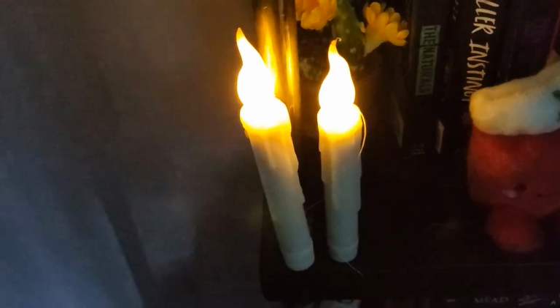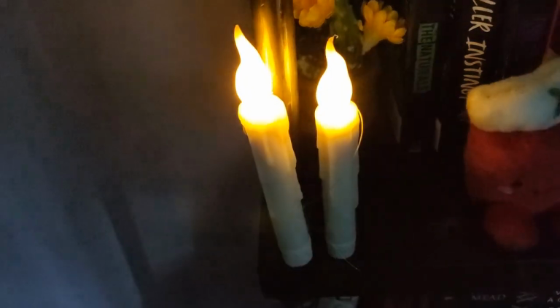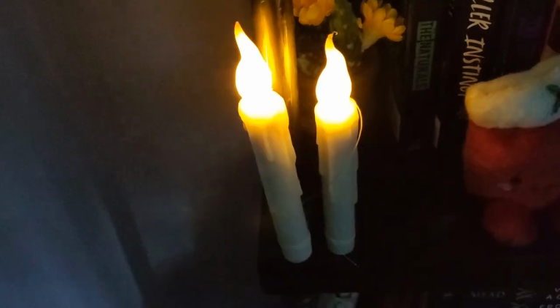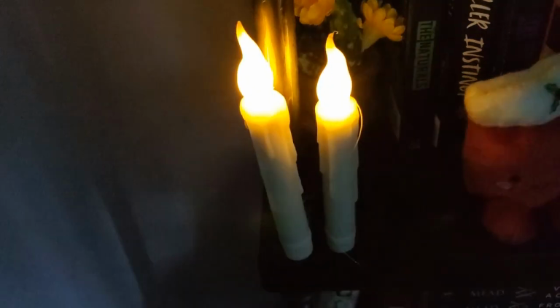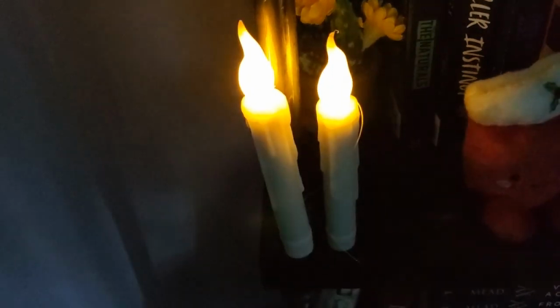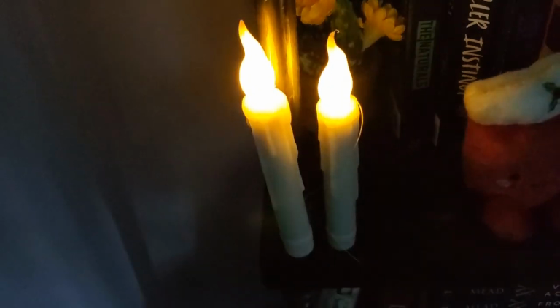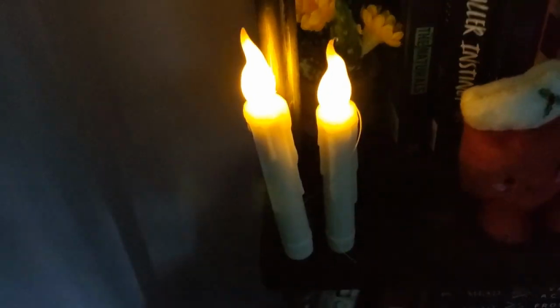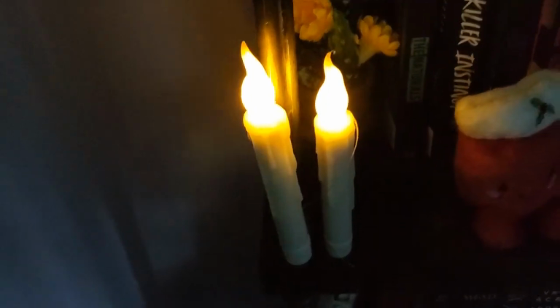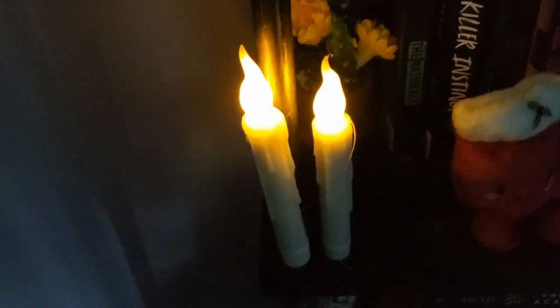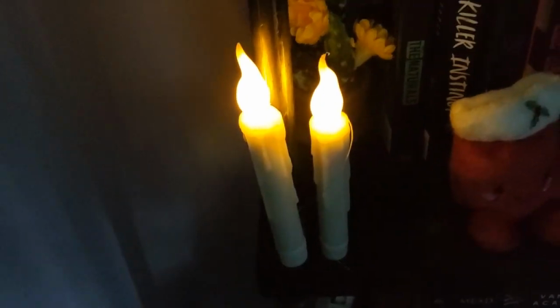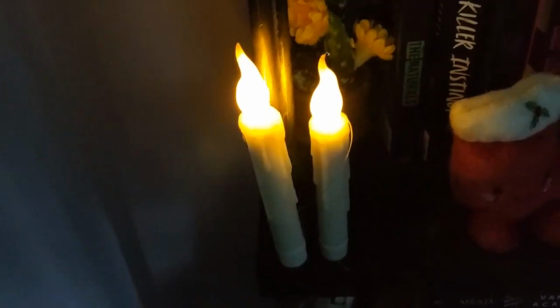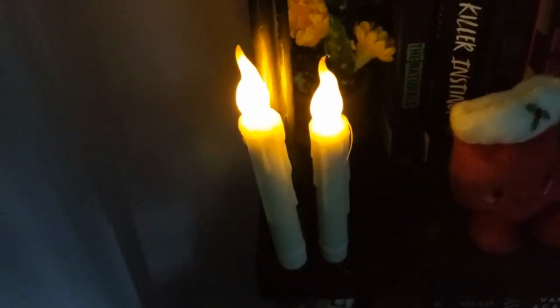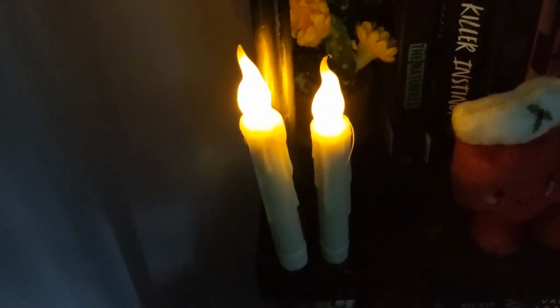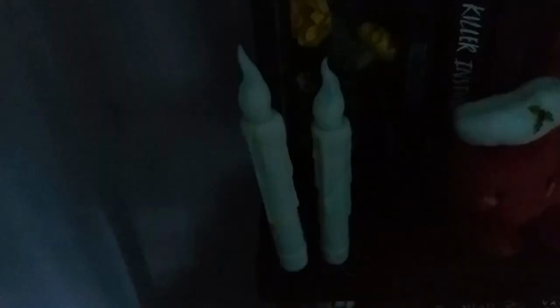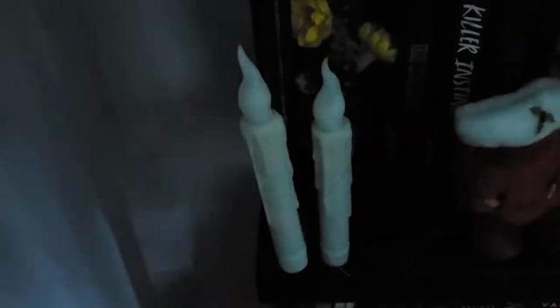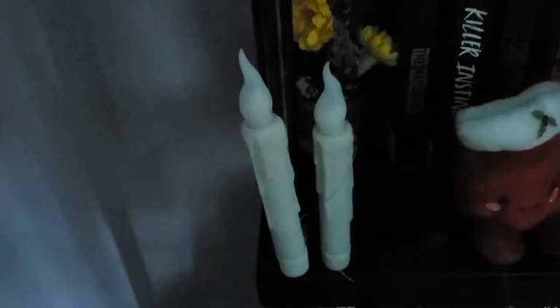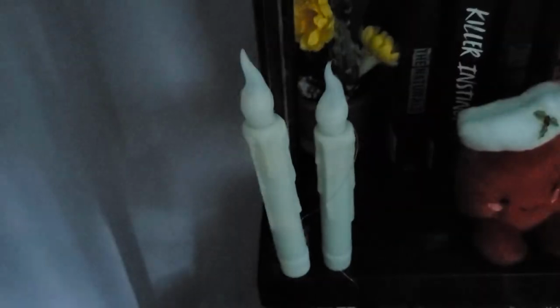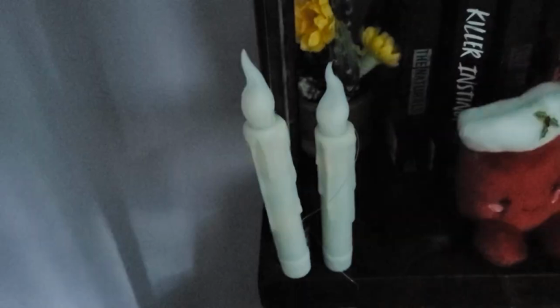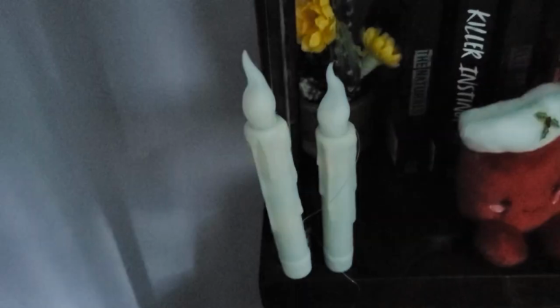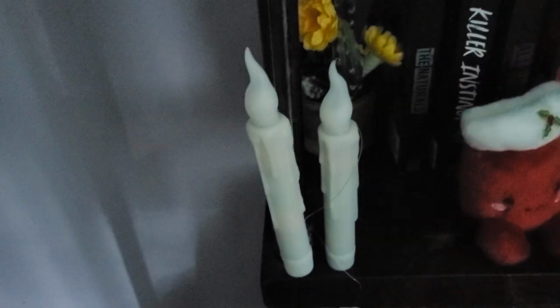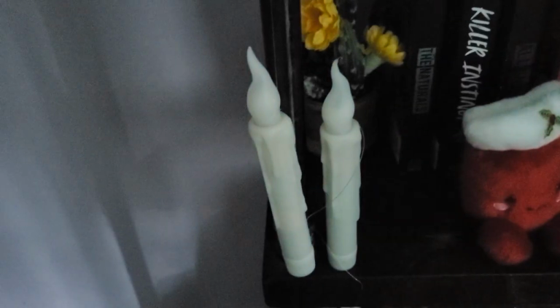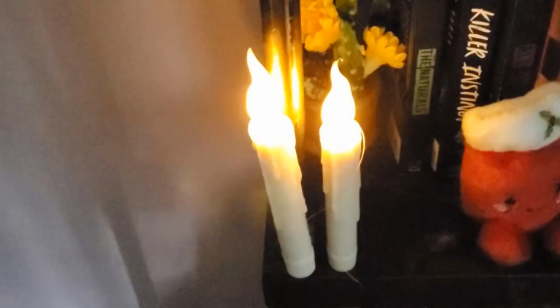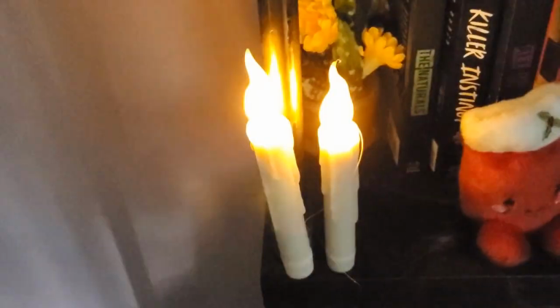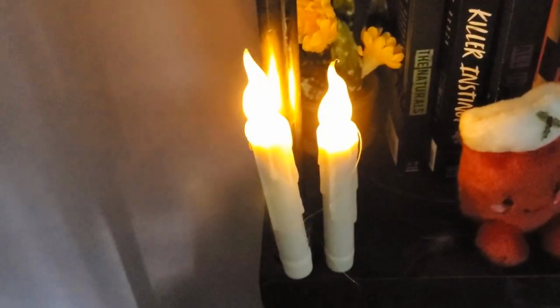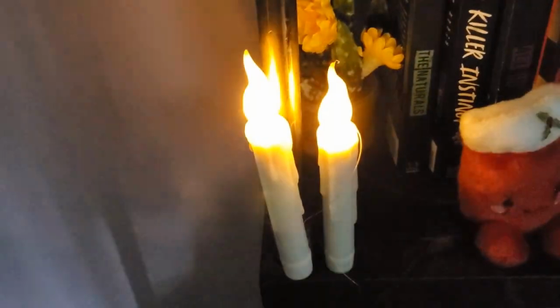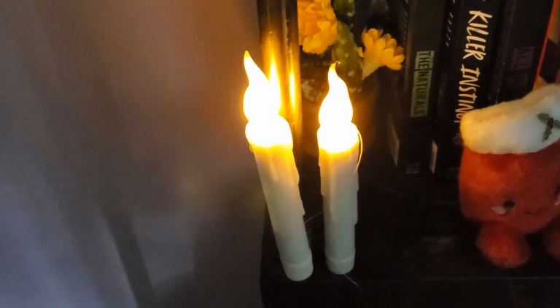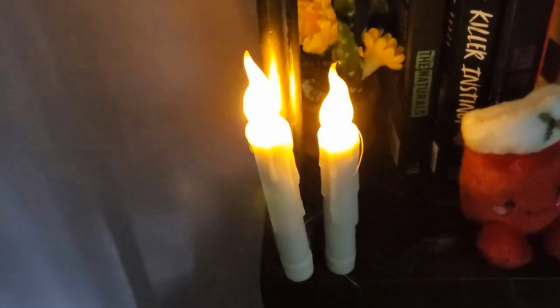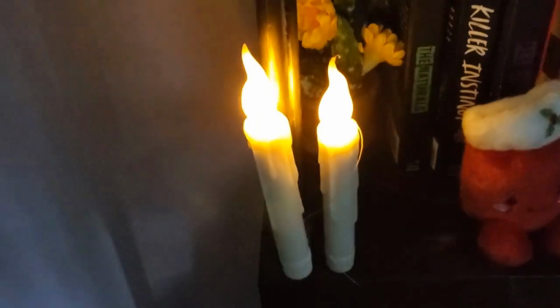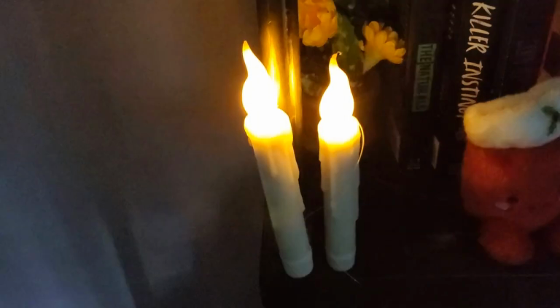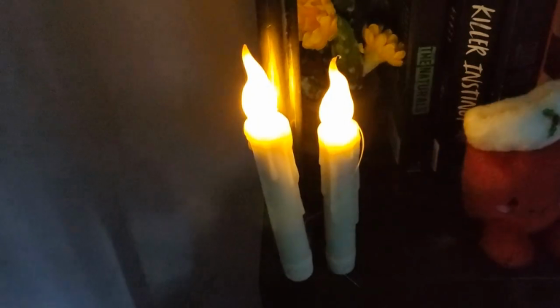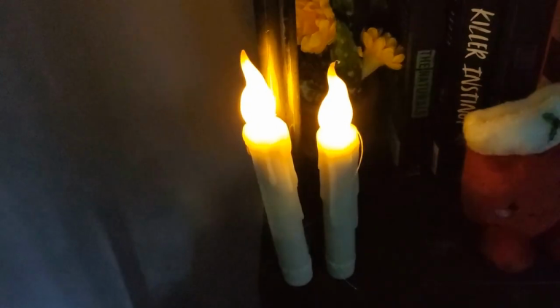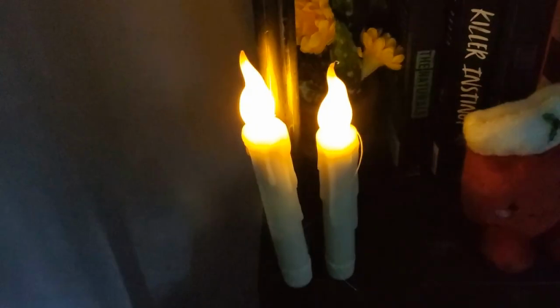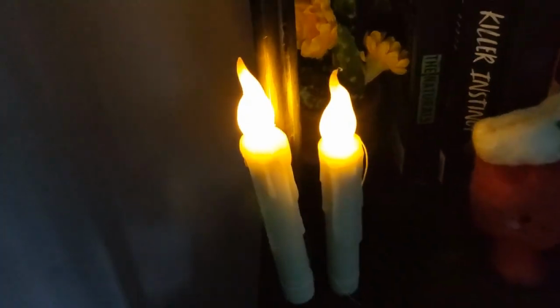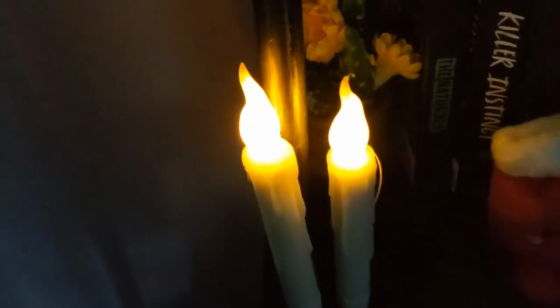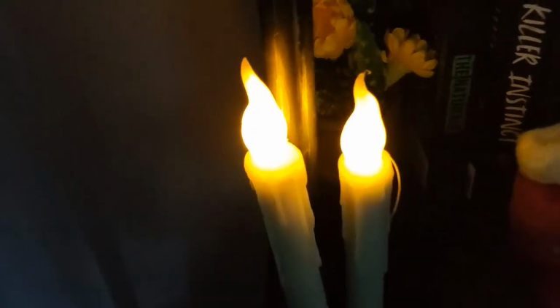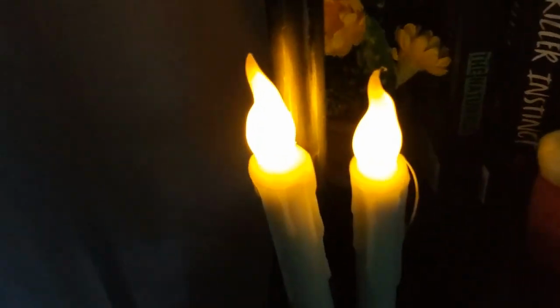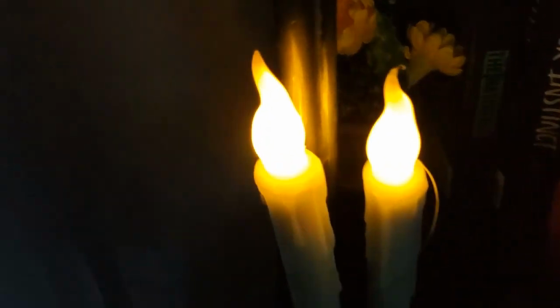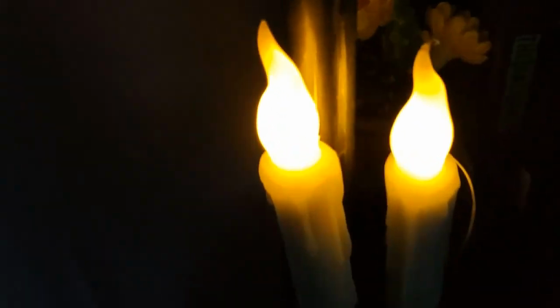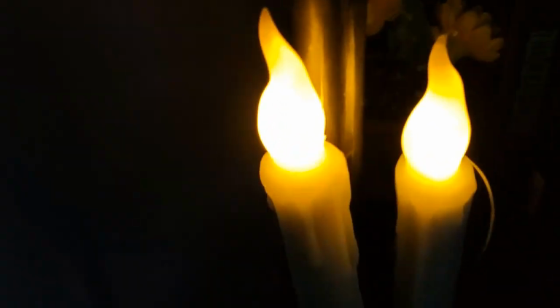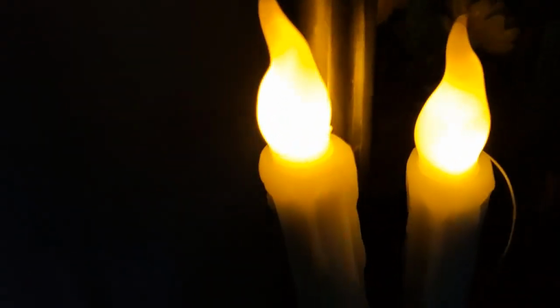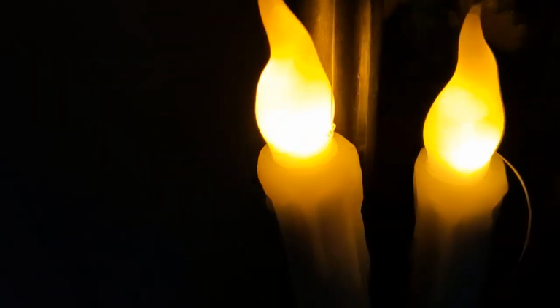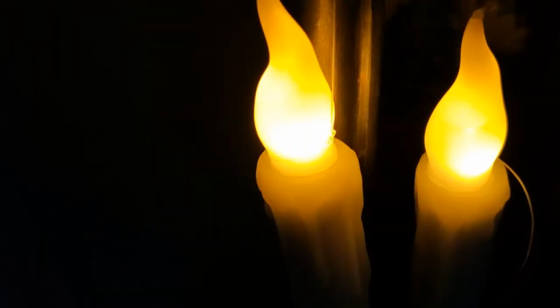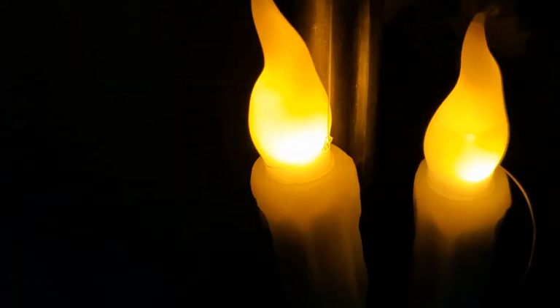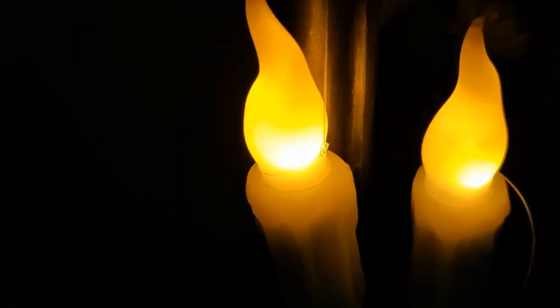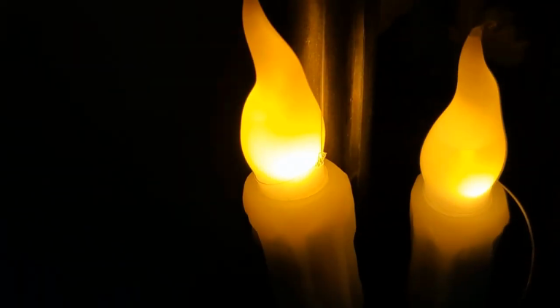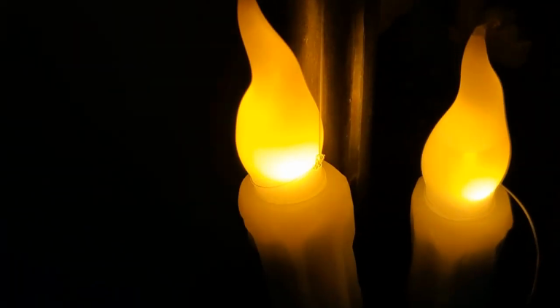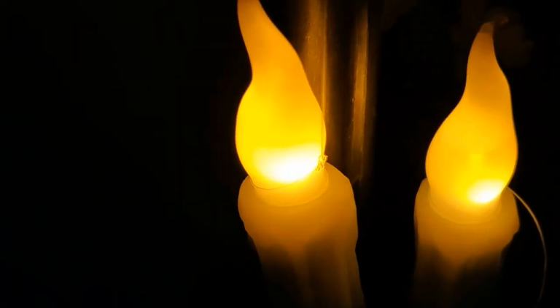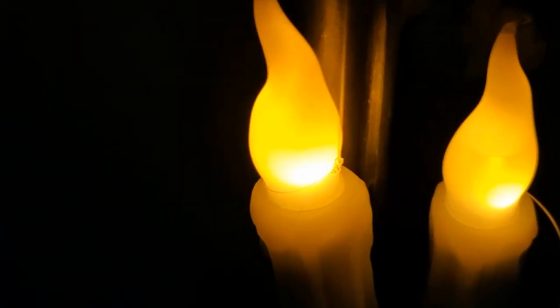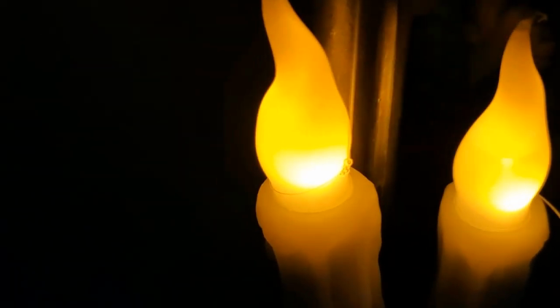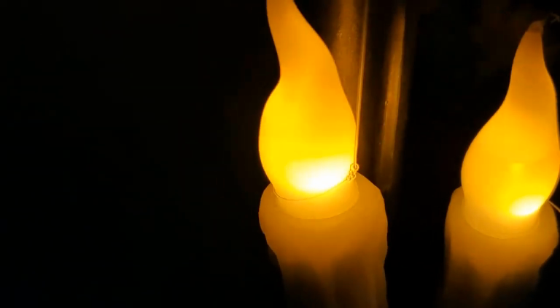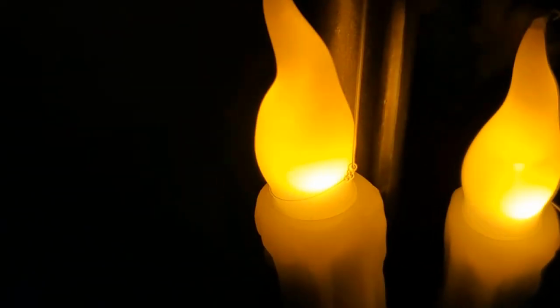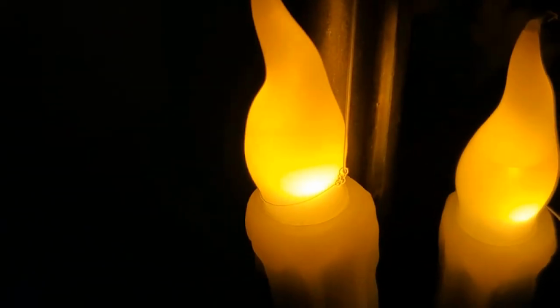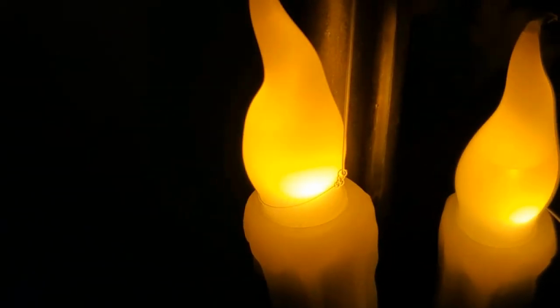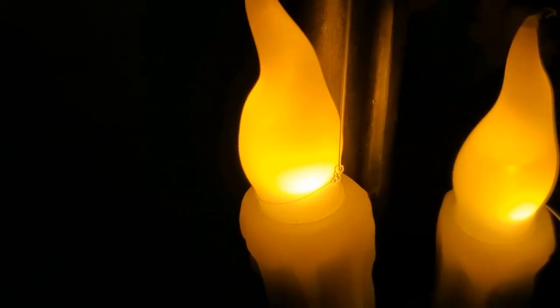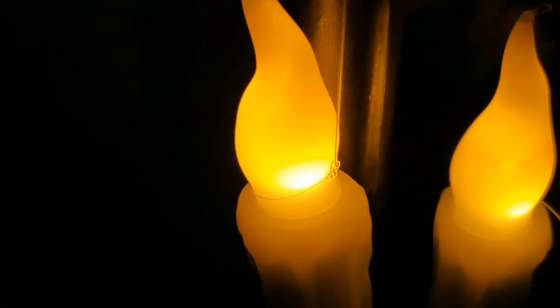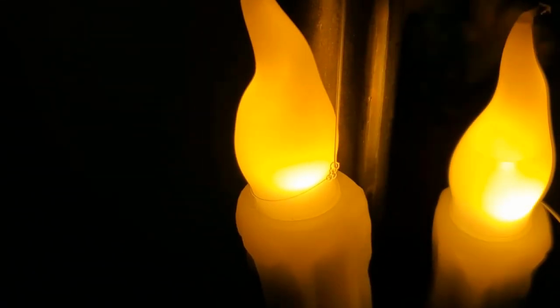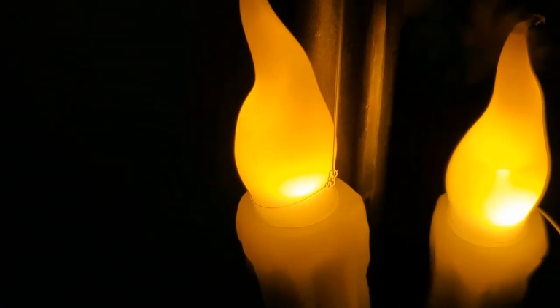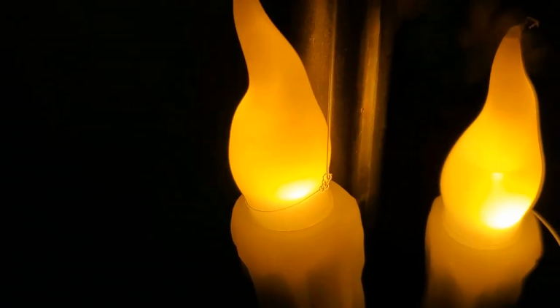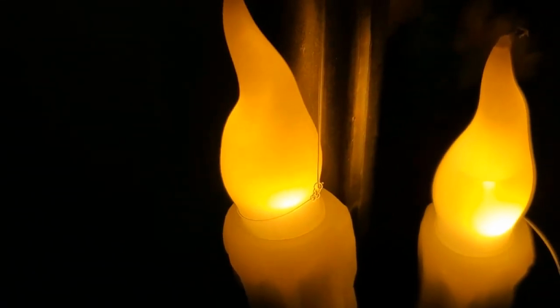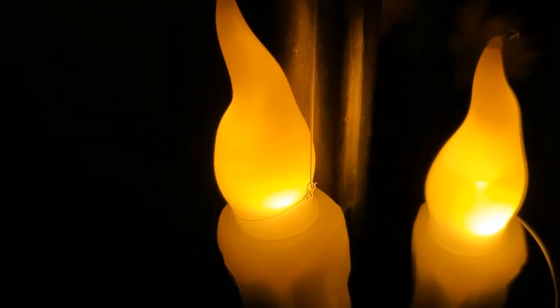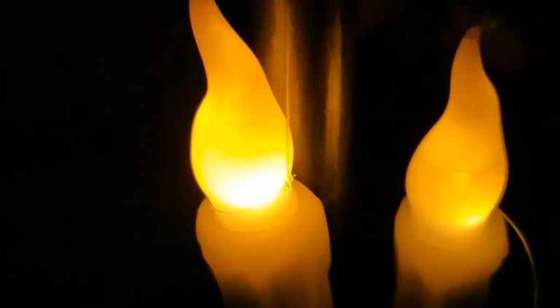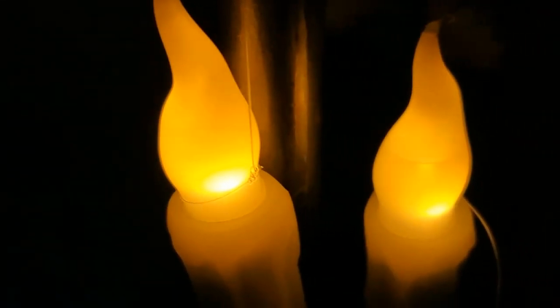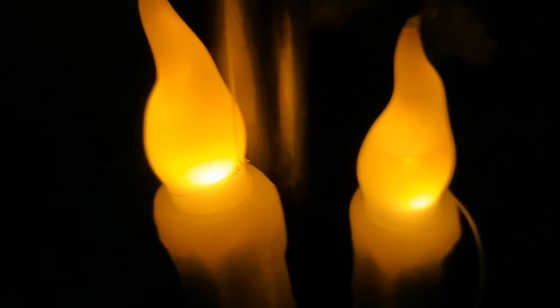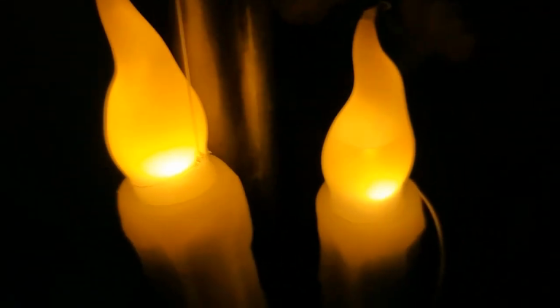This is just me hitting the remote and turning them on and off — just demonstrating. You may be able to see the flicker, which is pretty nice.